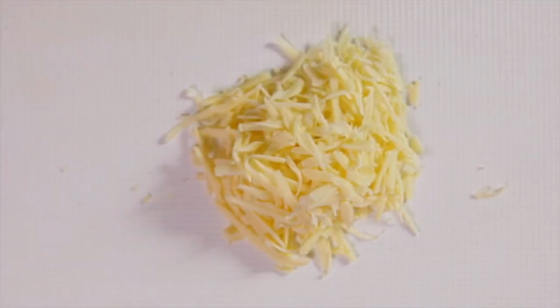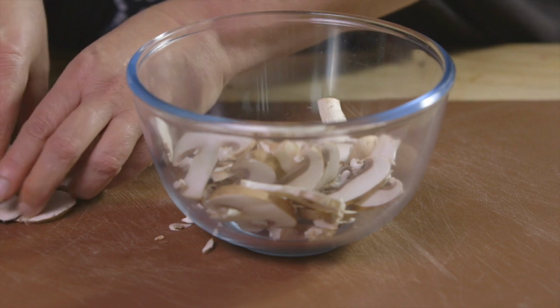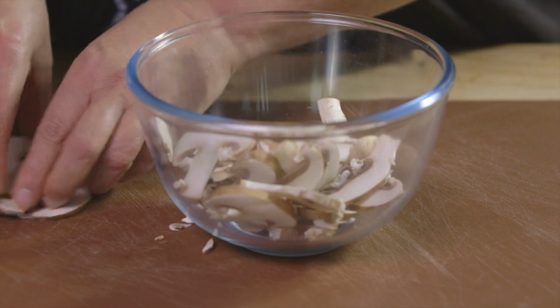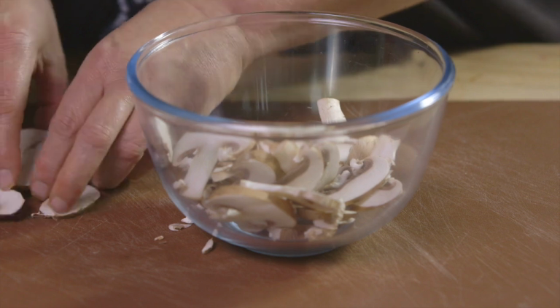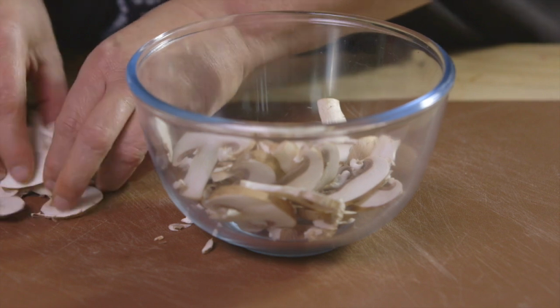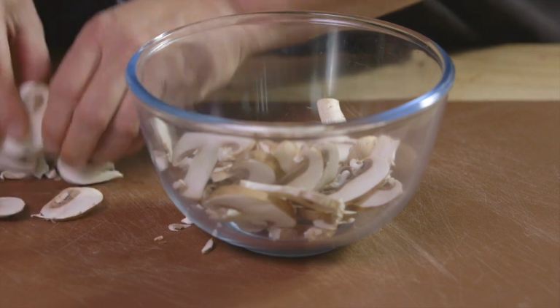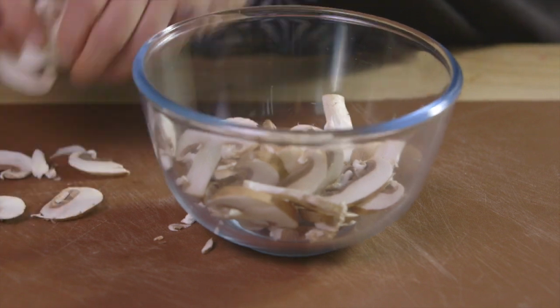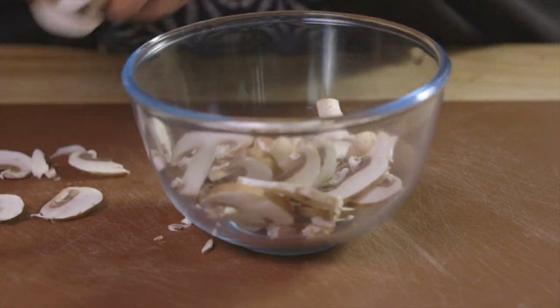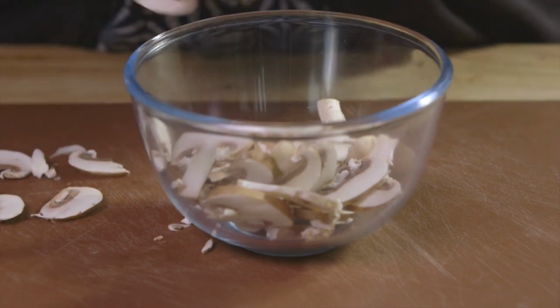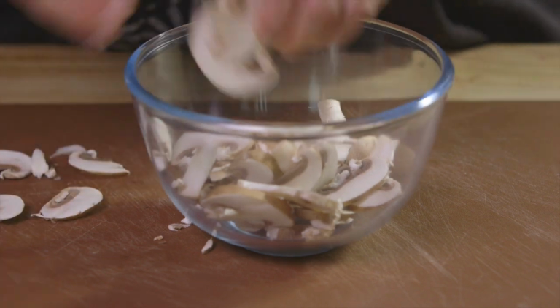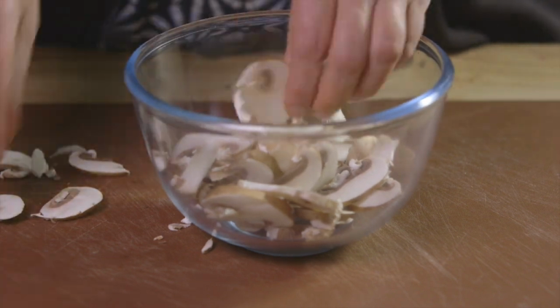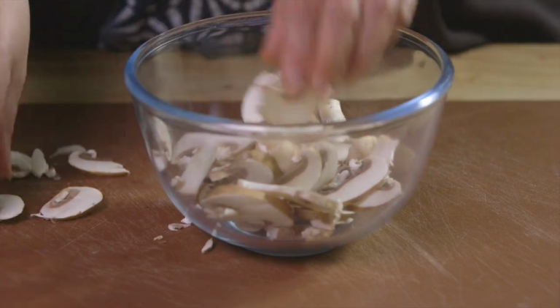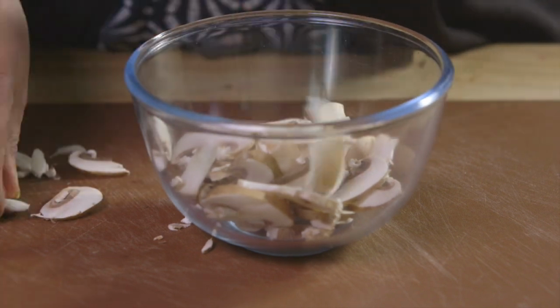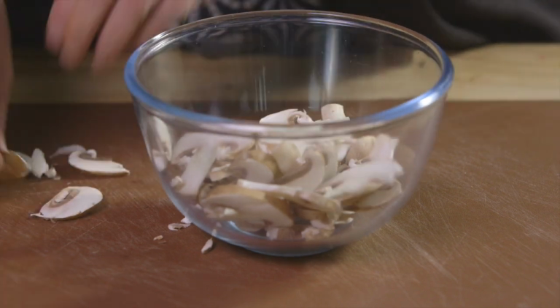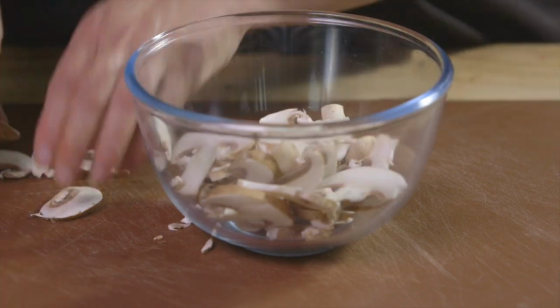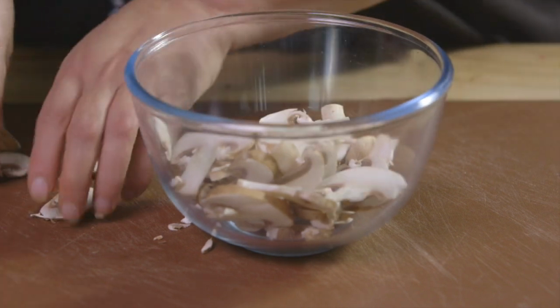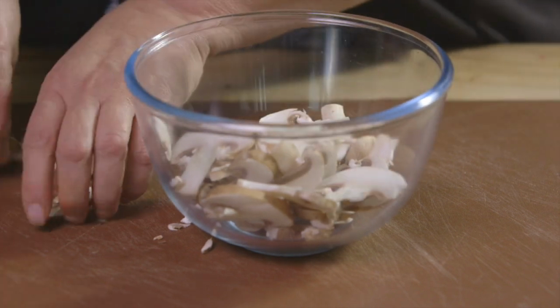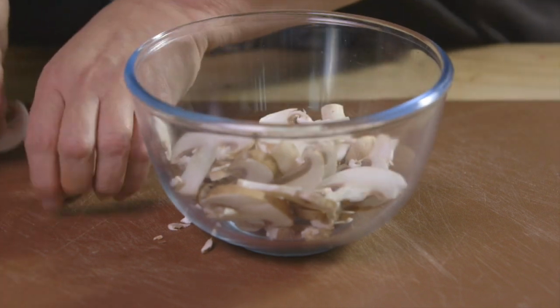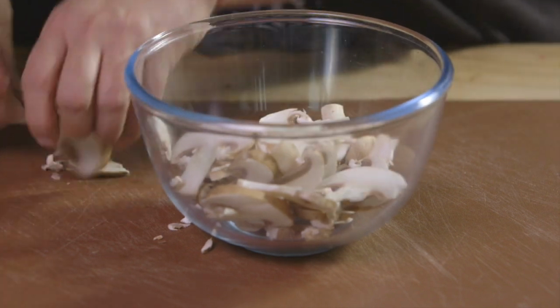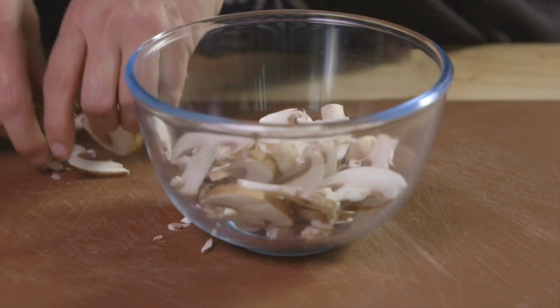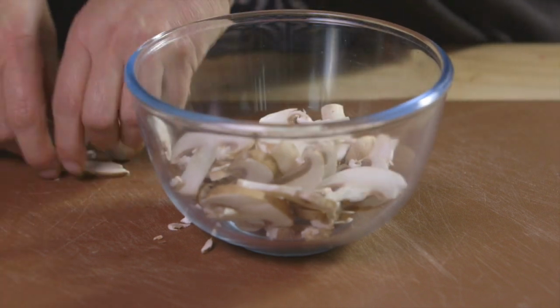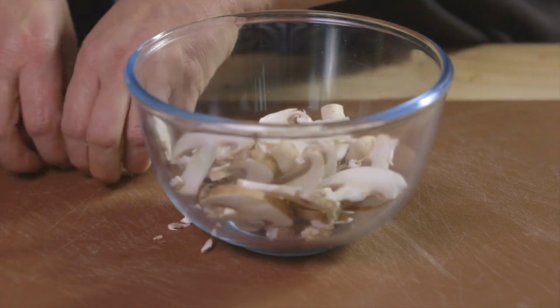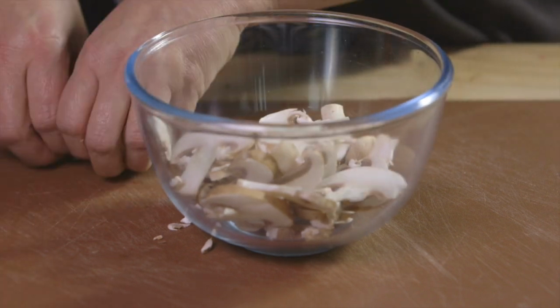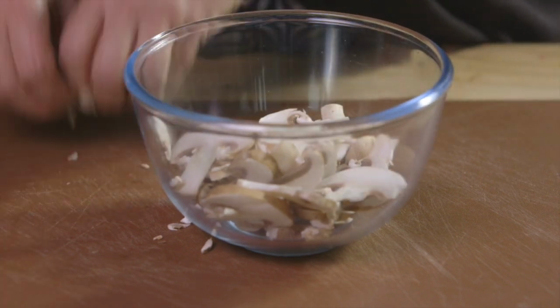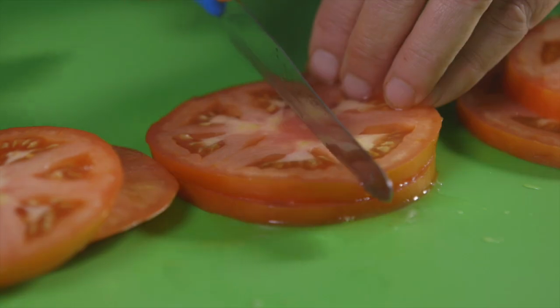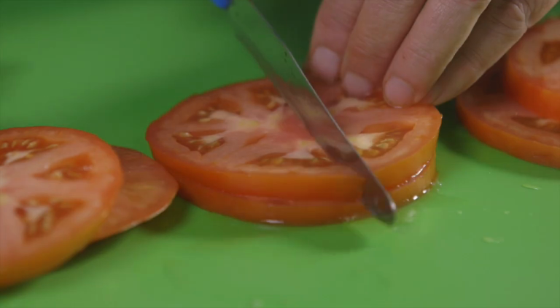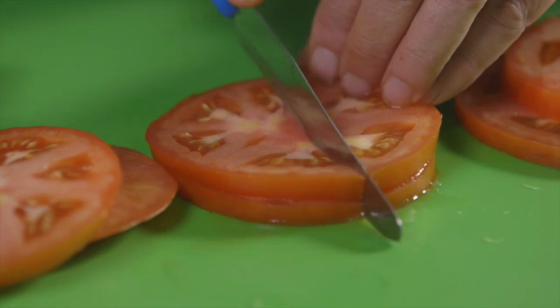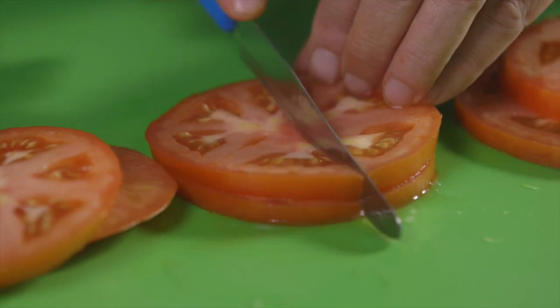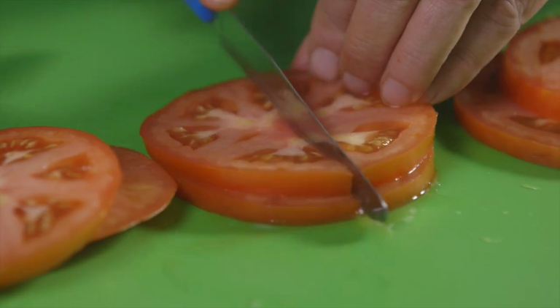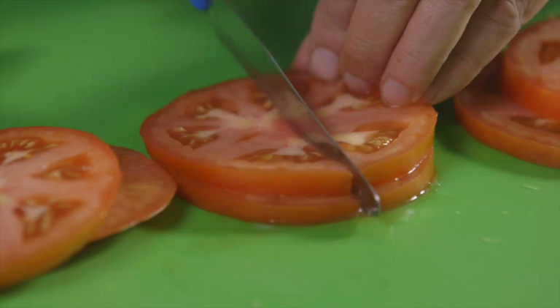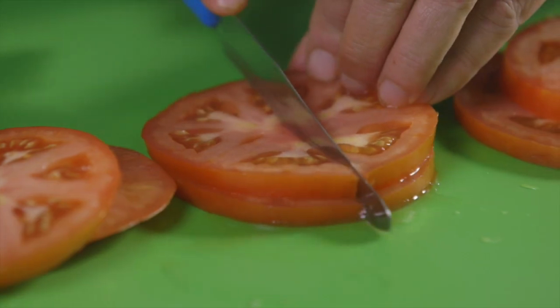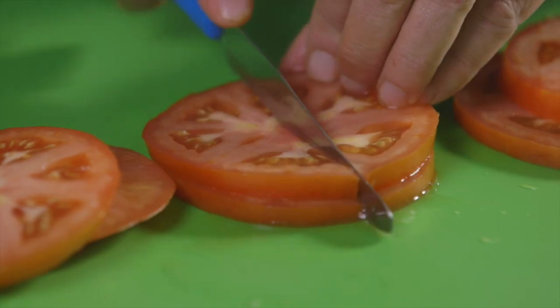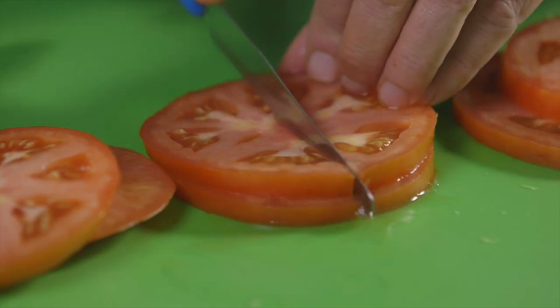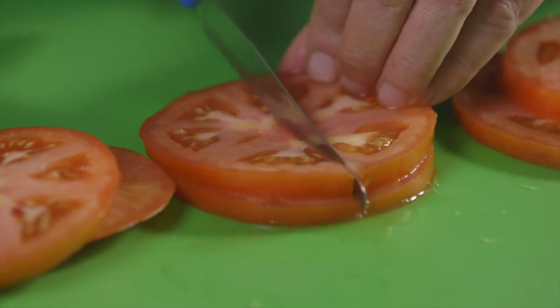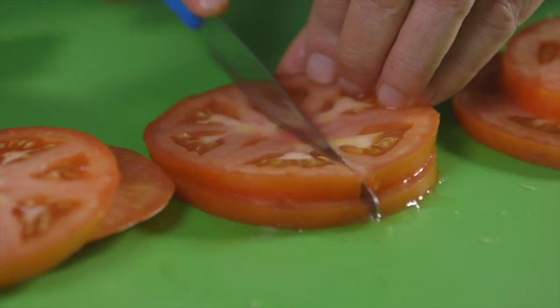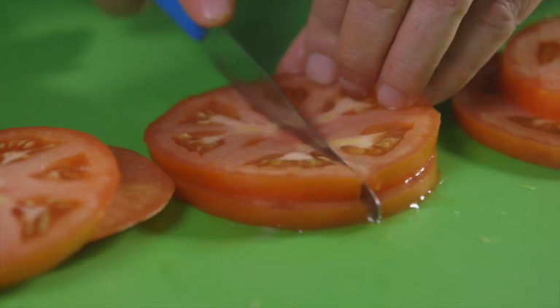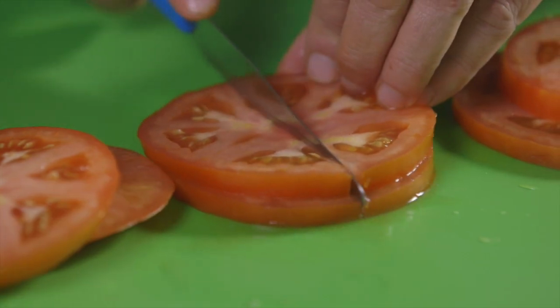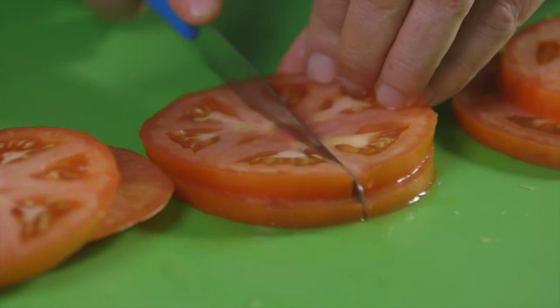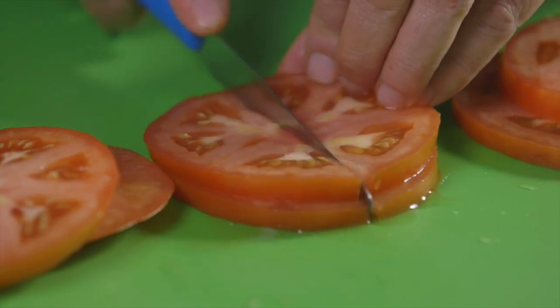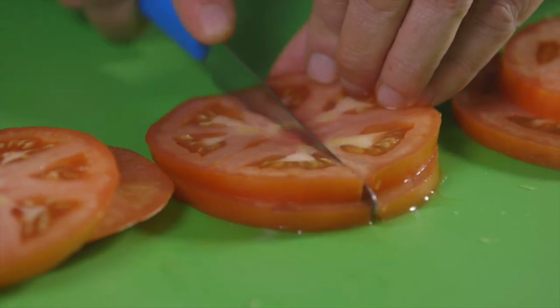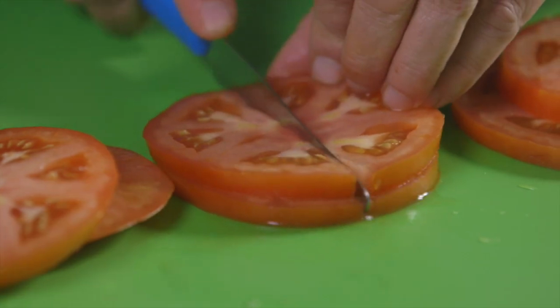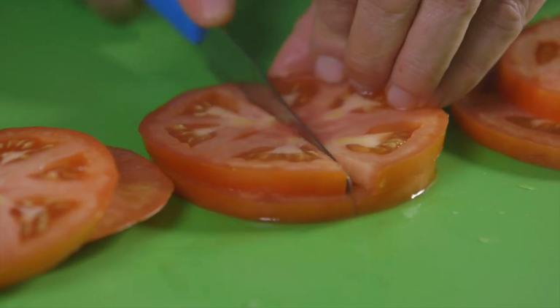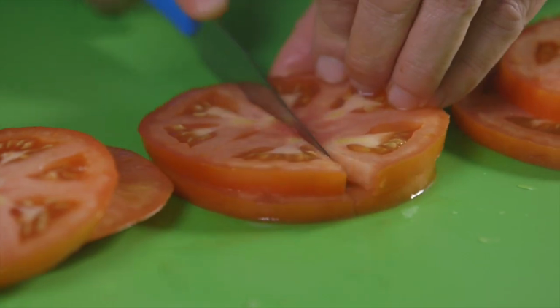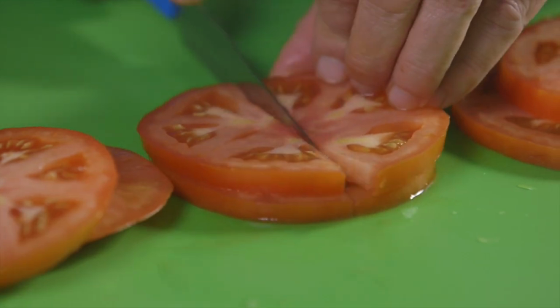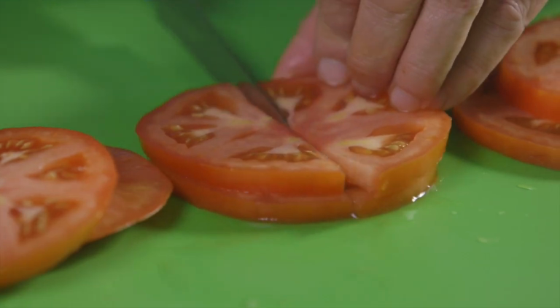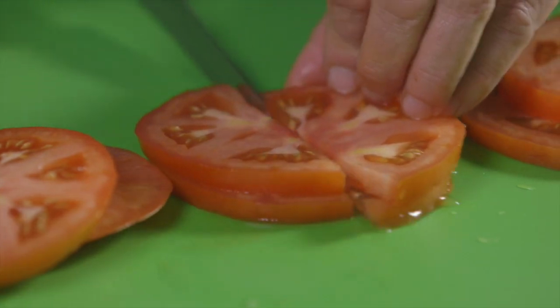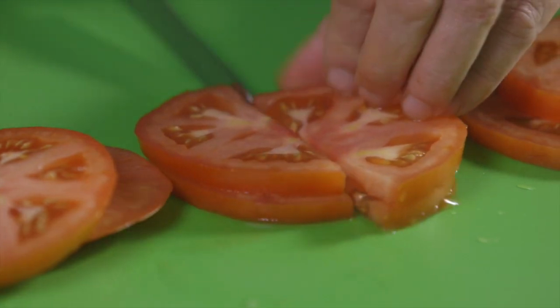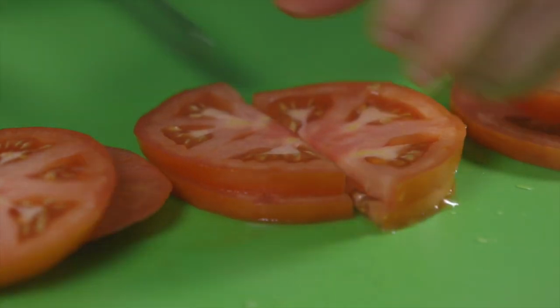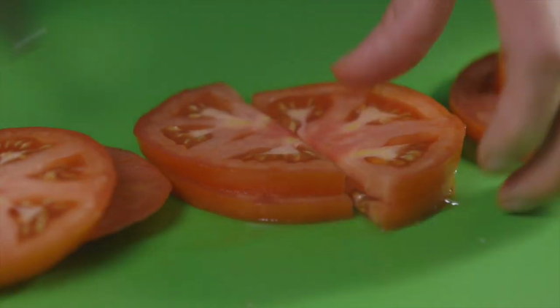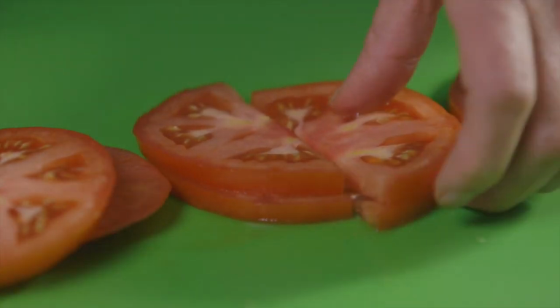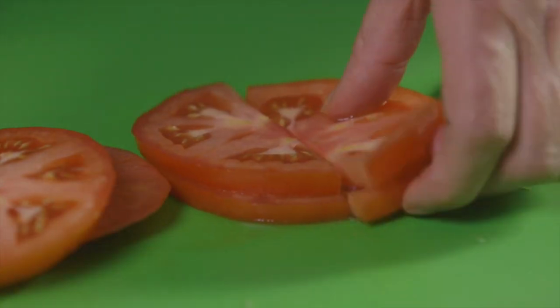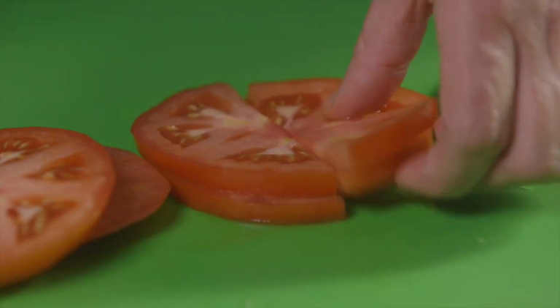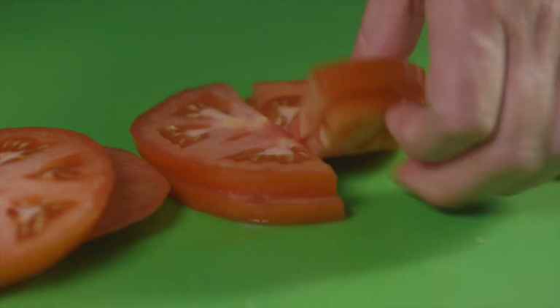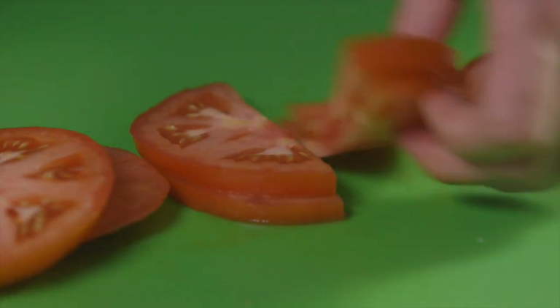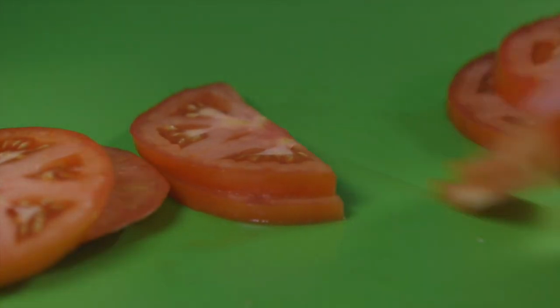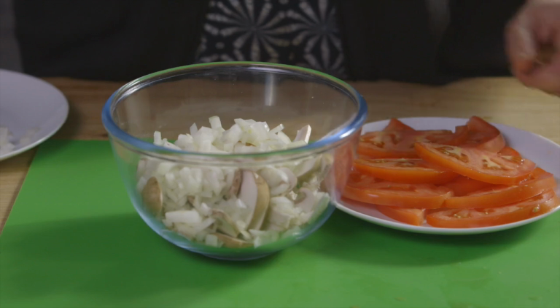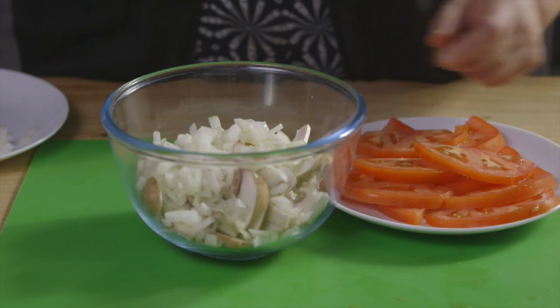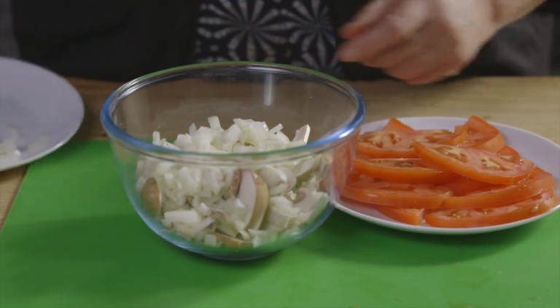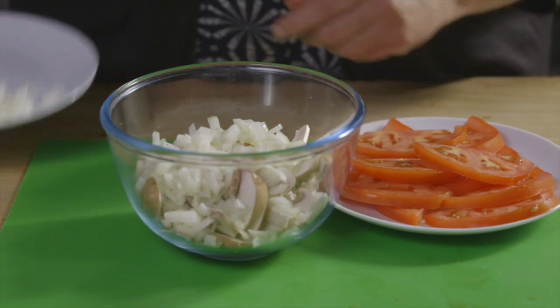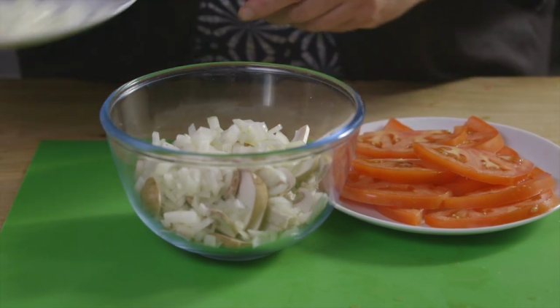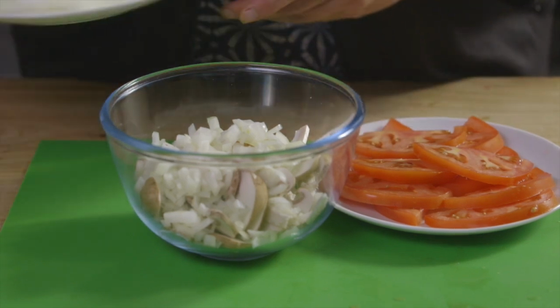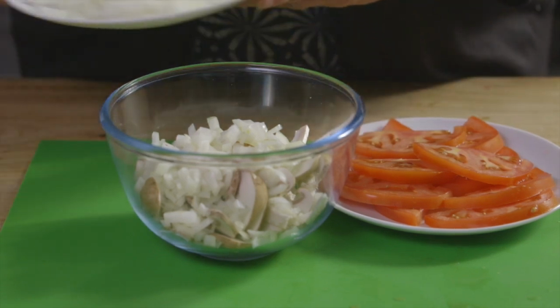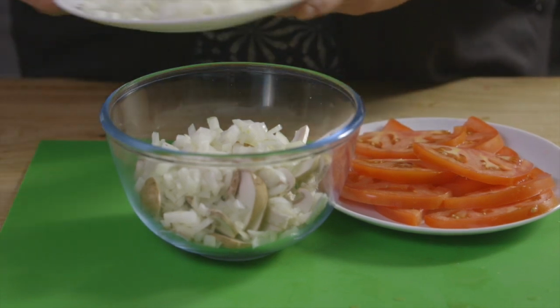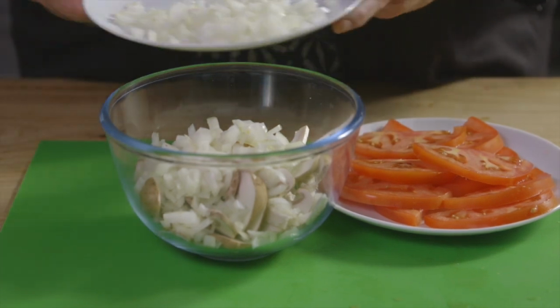Don't forget you could add other ingredients to your filling, such as sweet corn, ham, bacon, or chopped peppers.